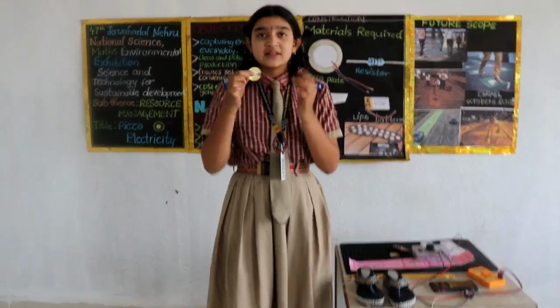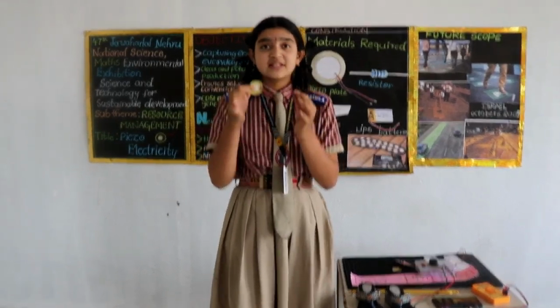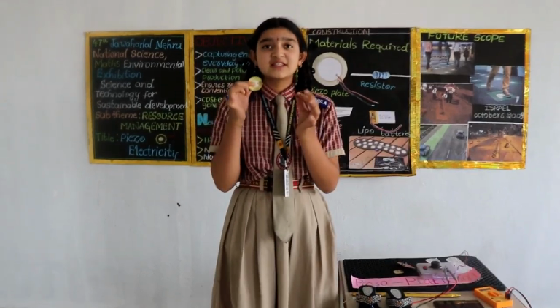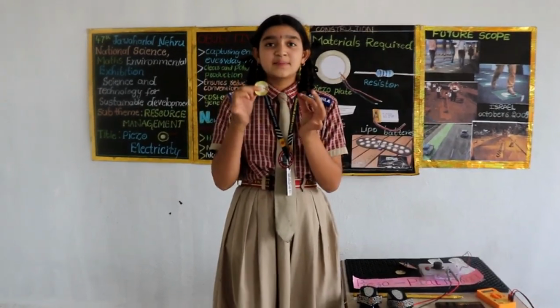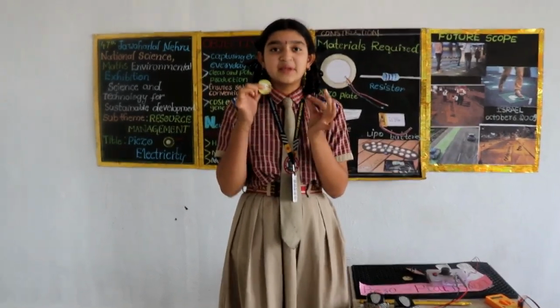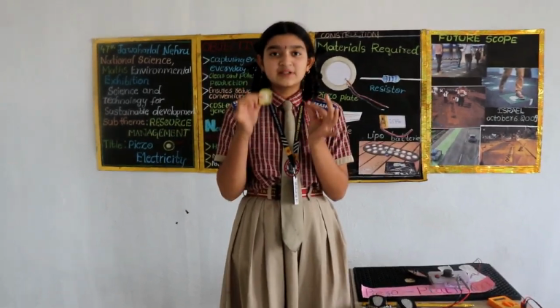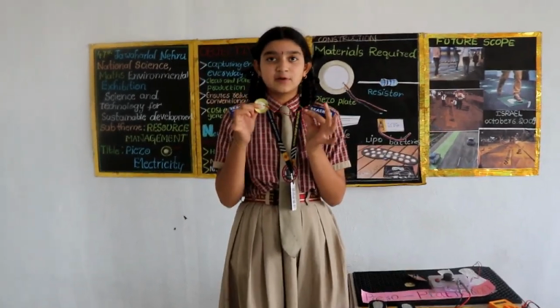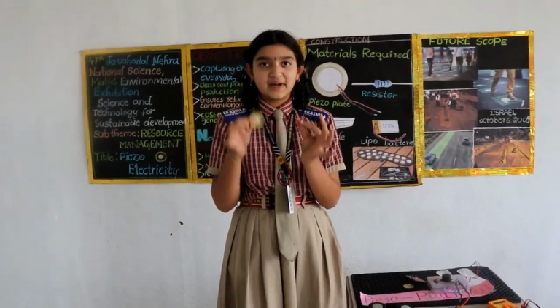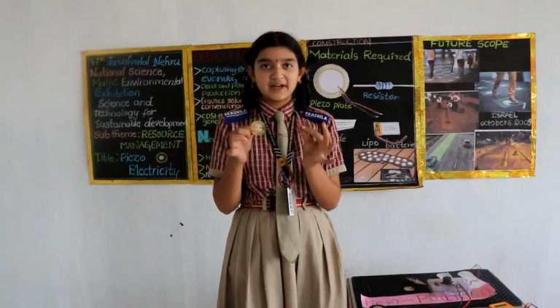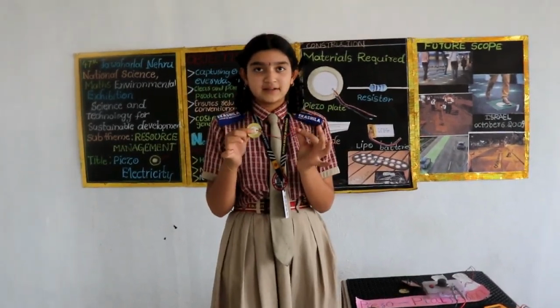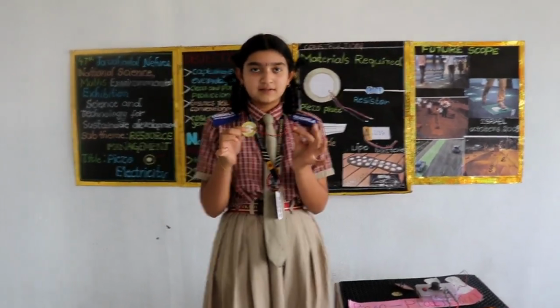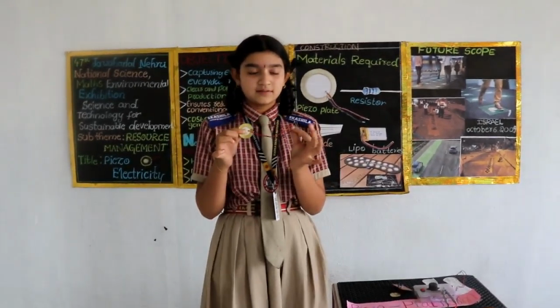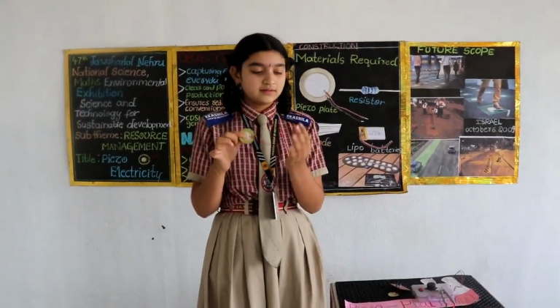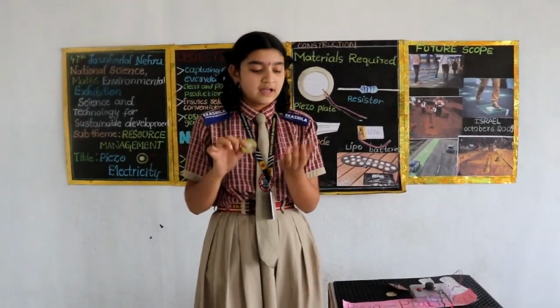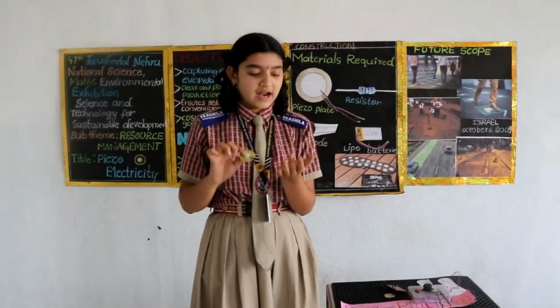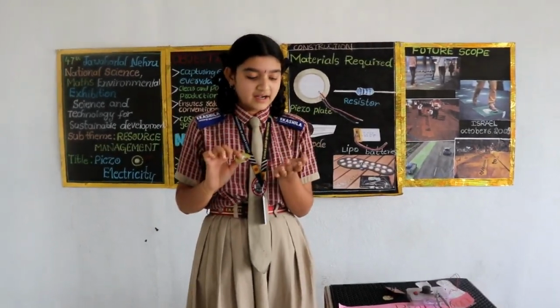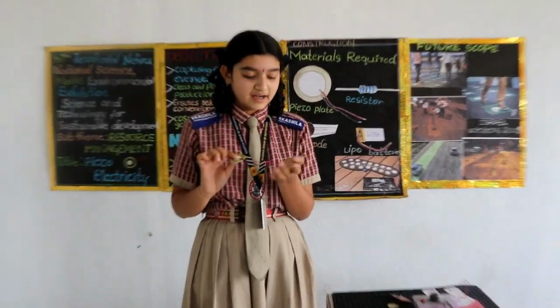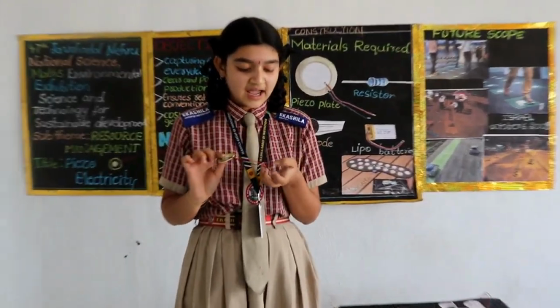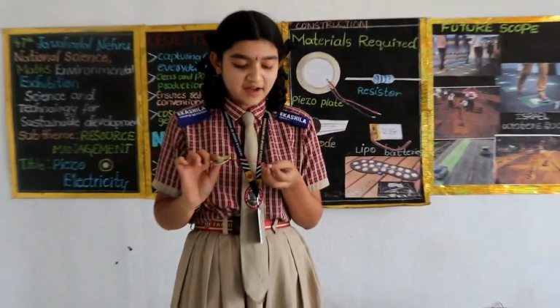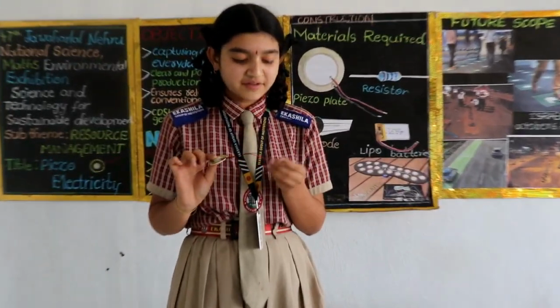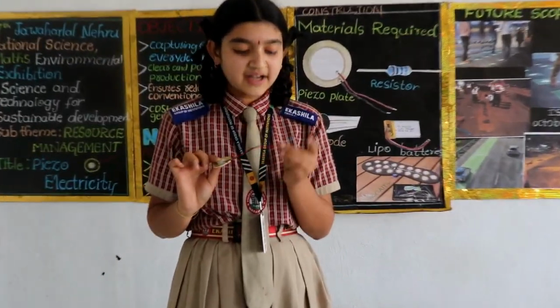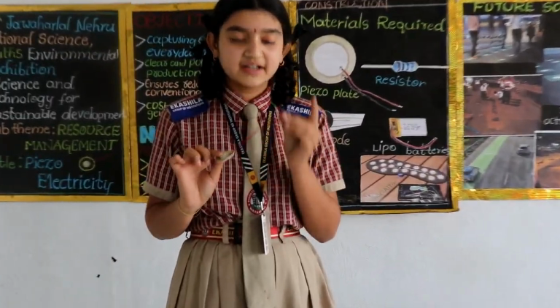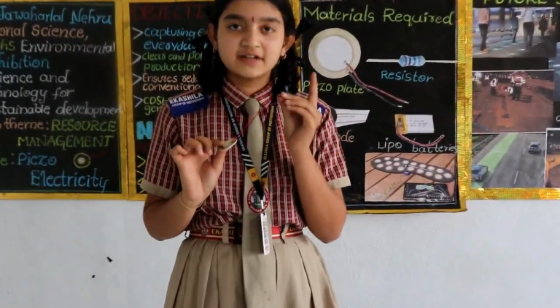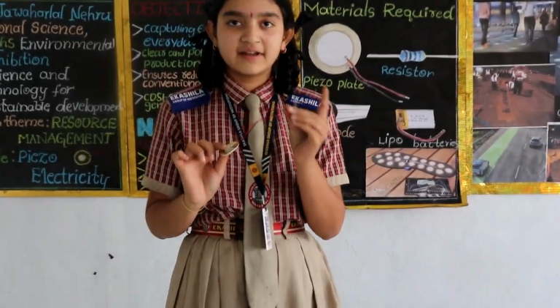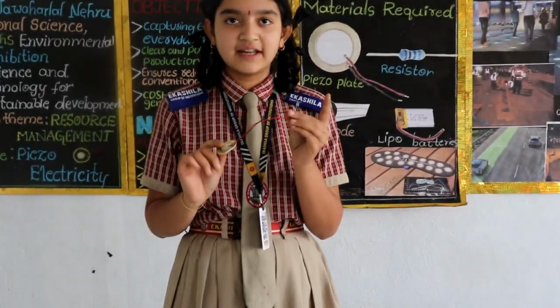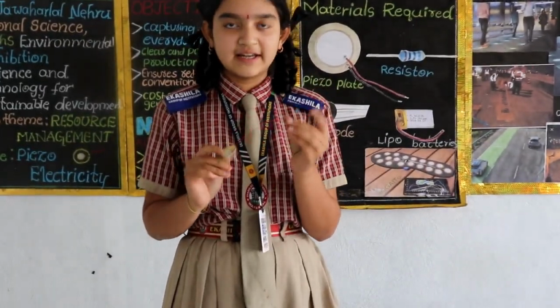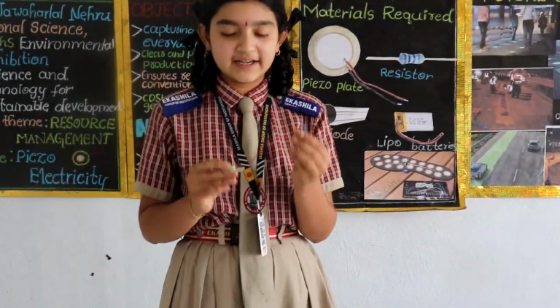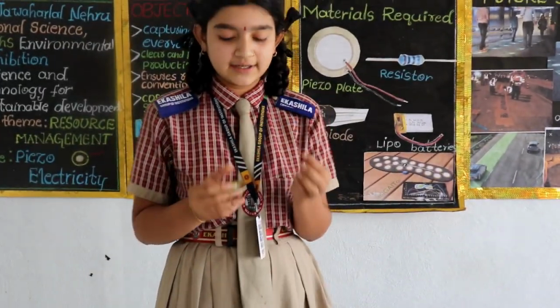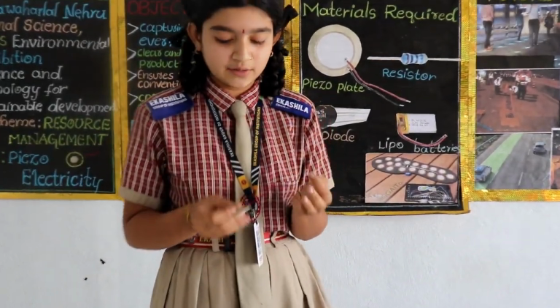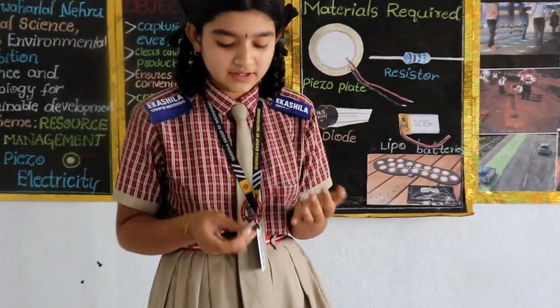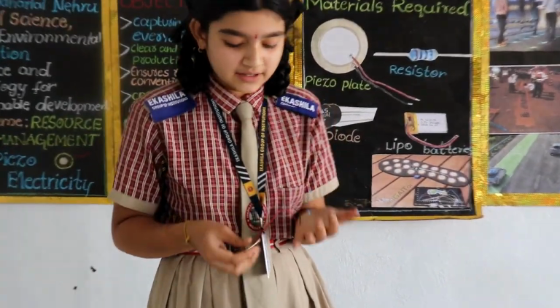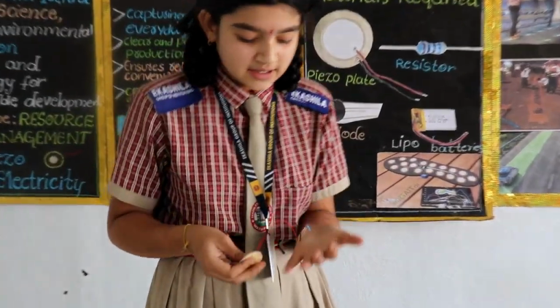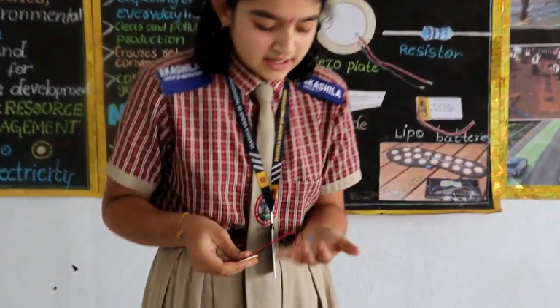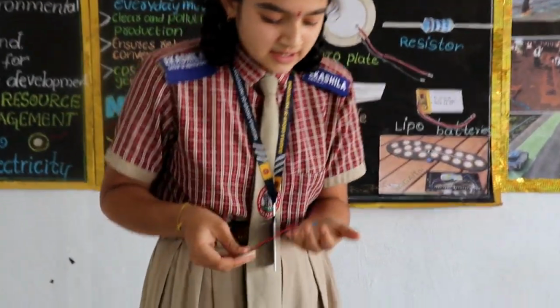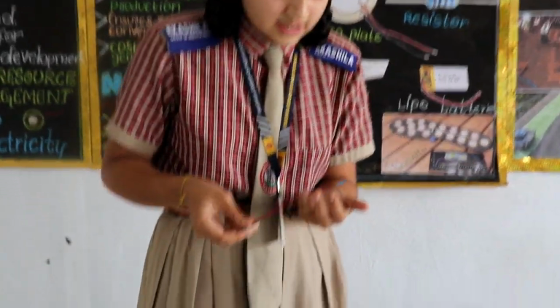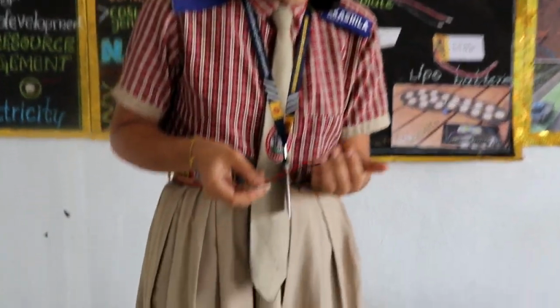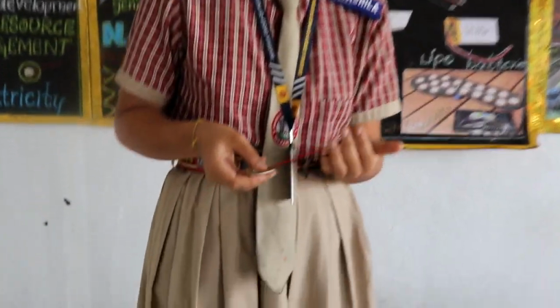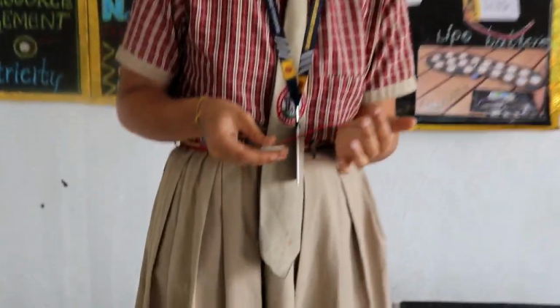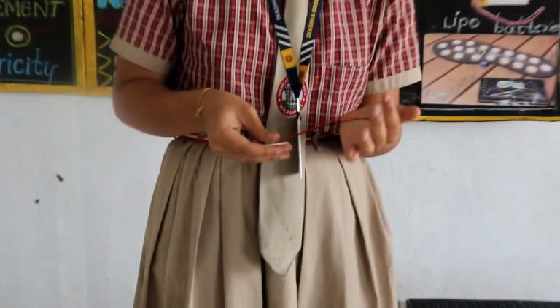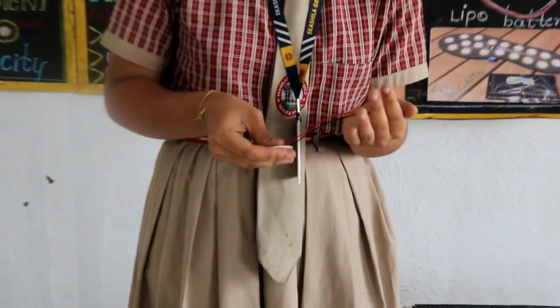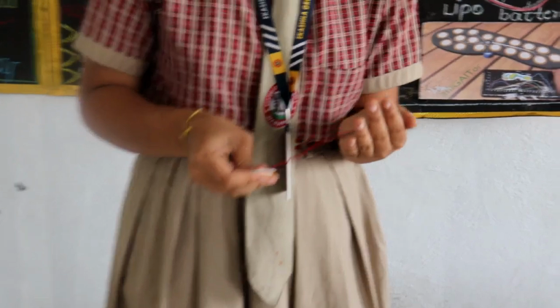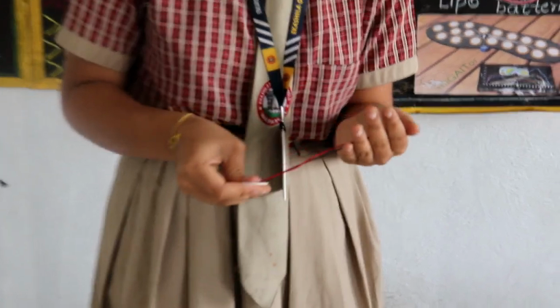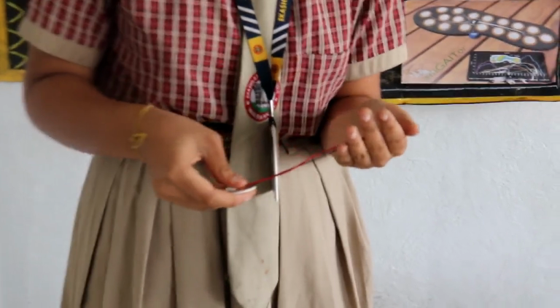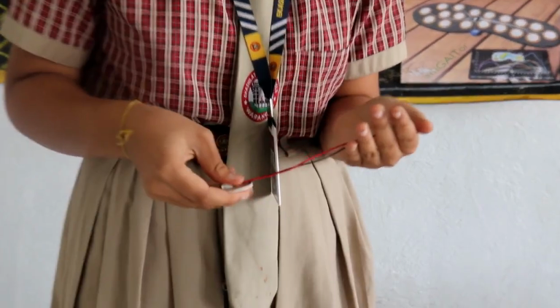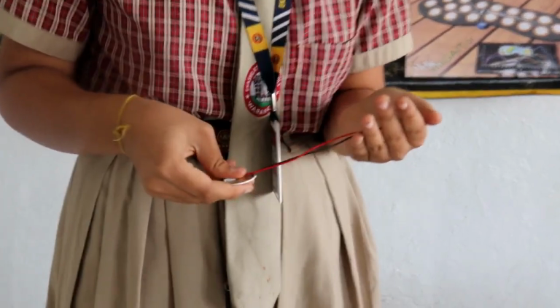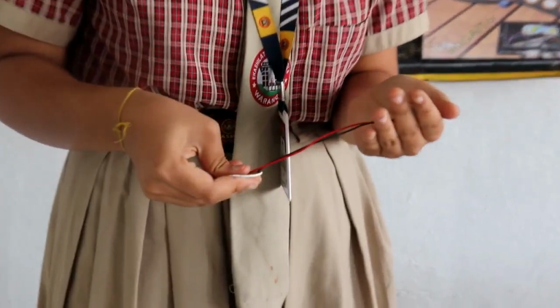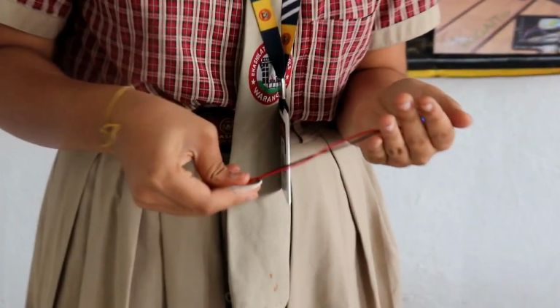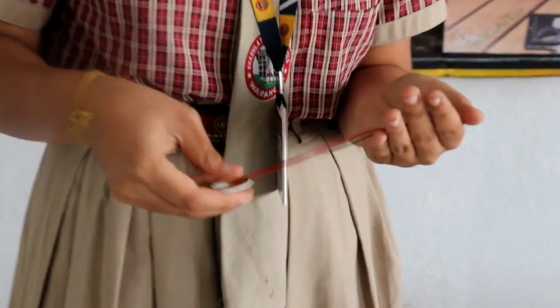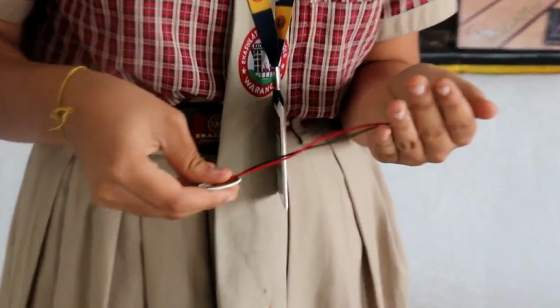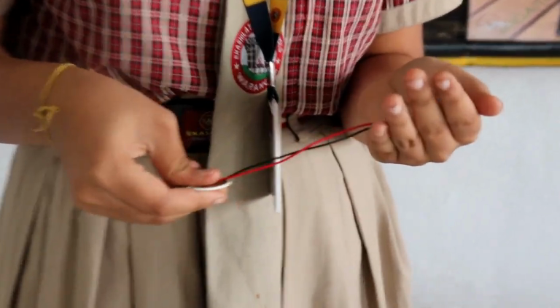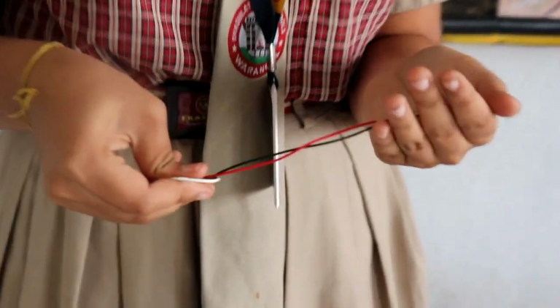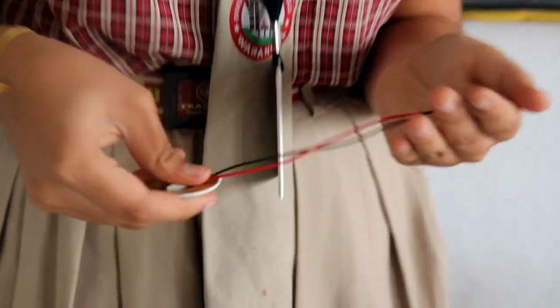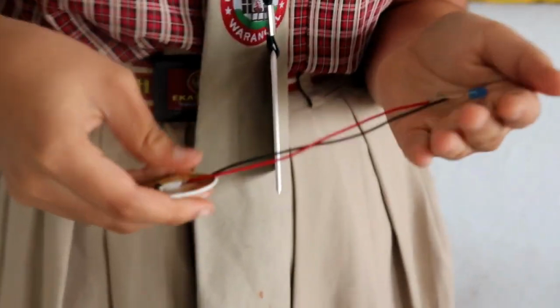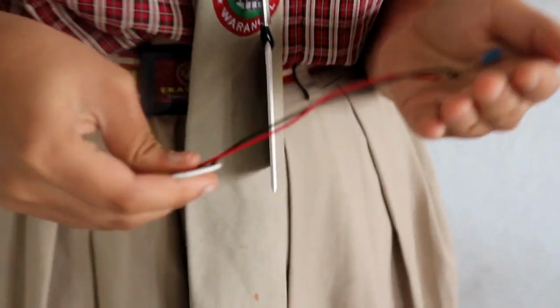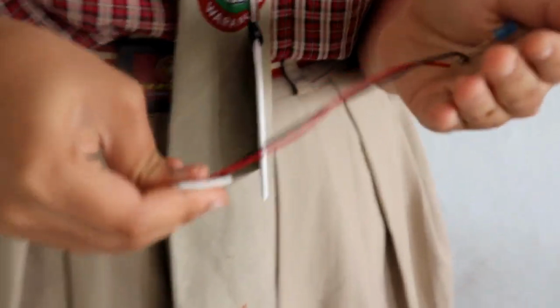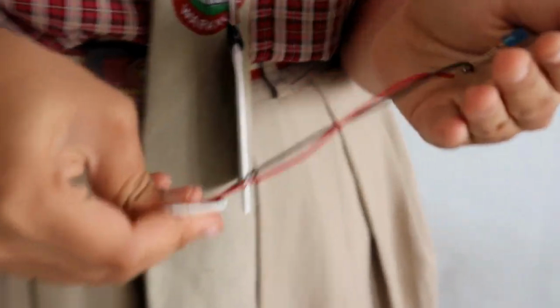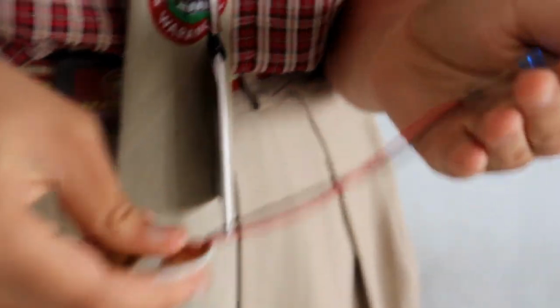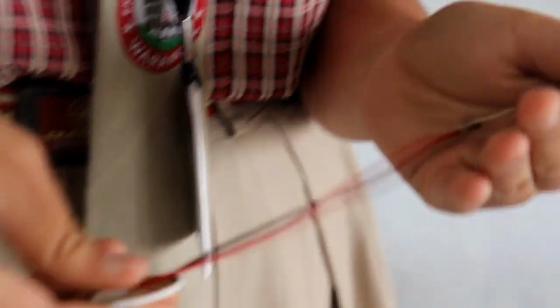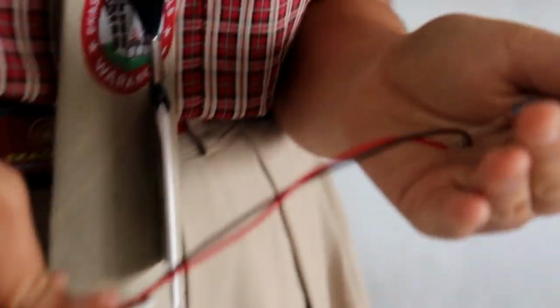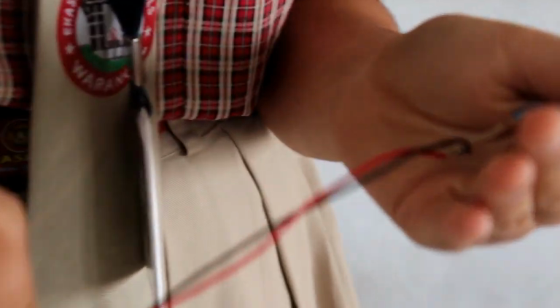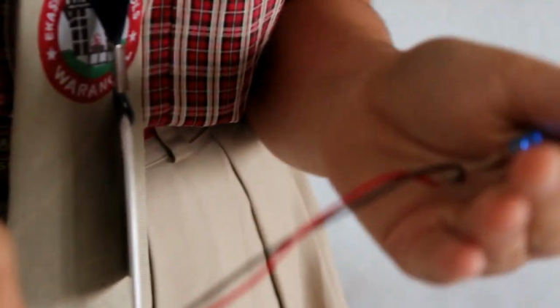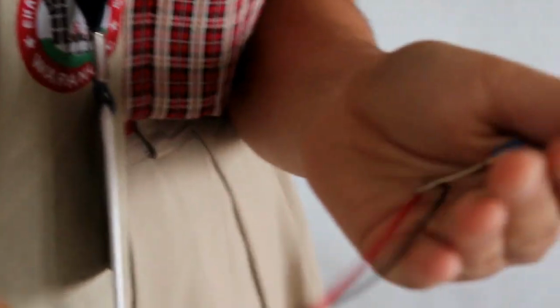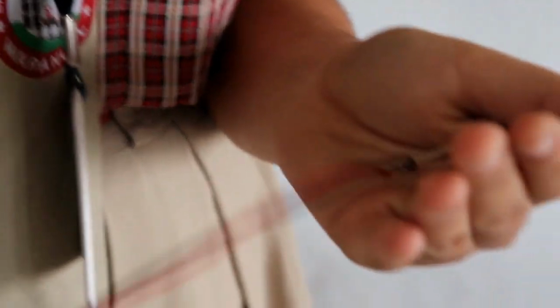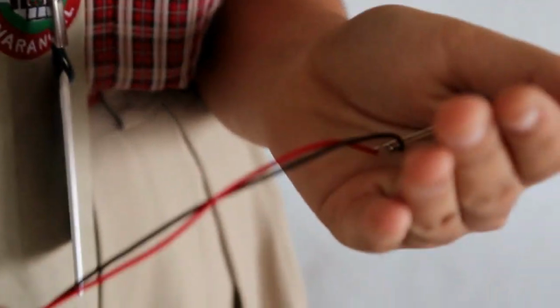See here. This is the piezo plate, and I have connected my LED to it. When I am exerting some pressure on it, this bulb glows.